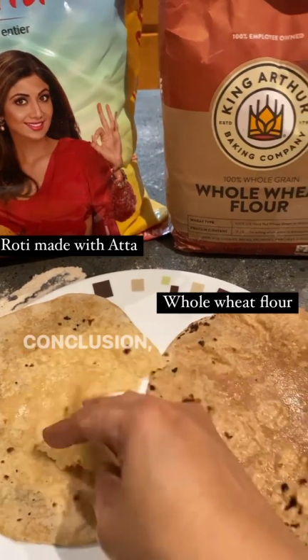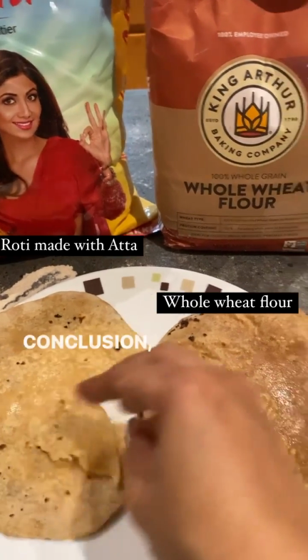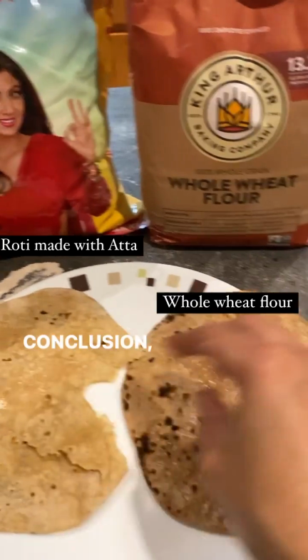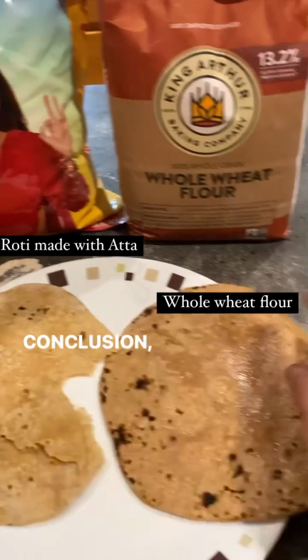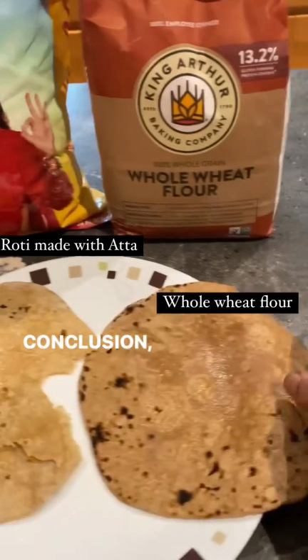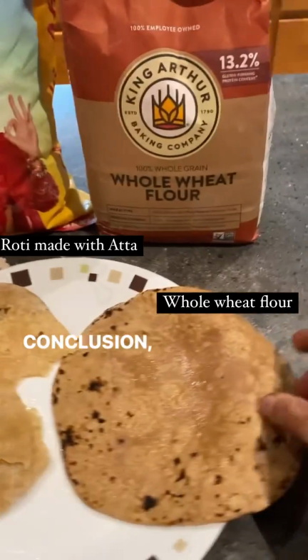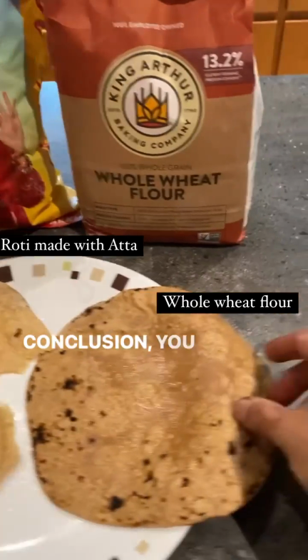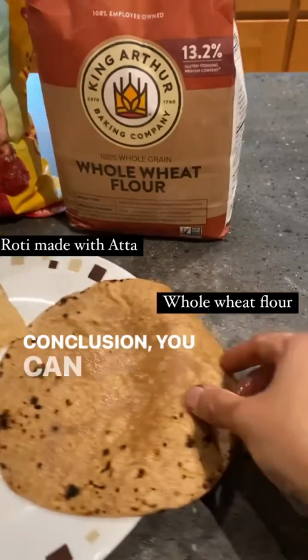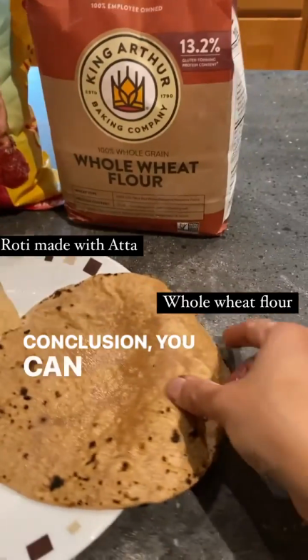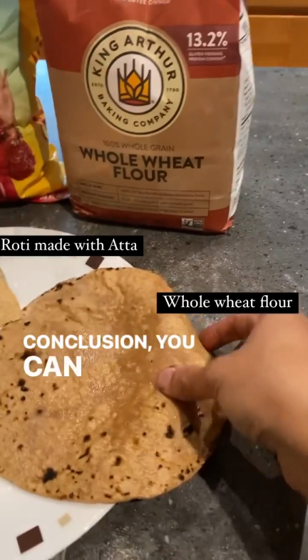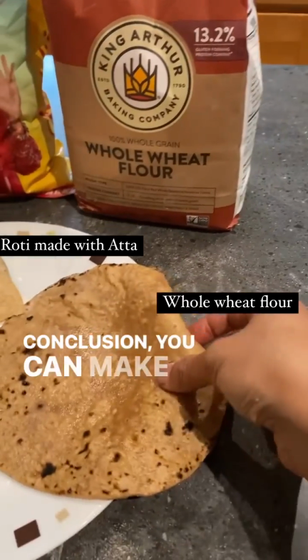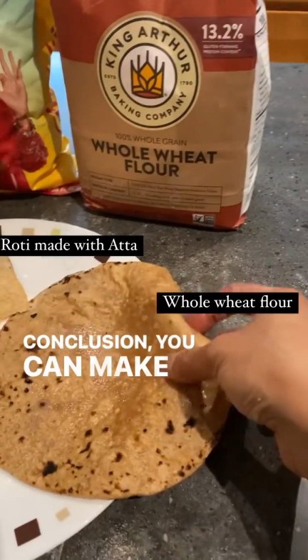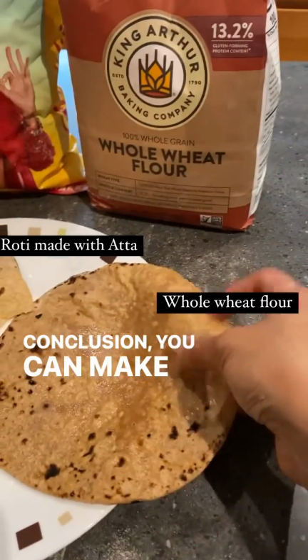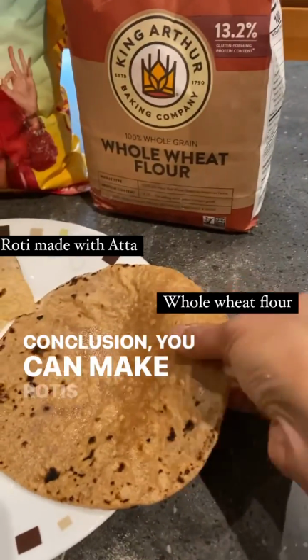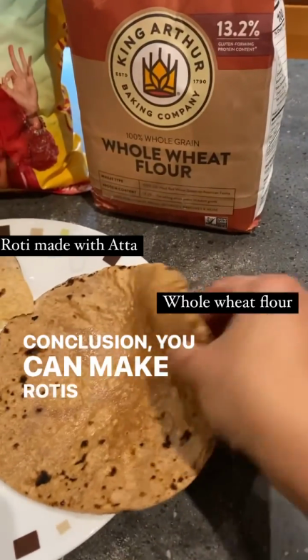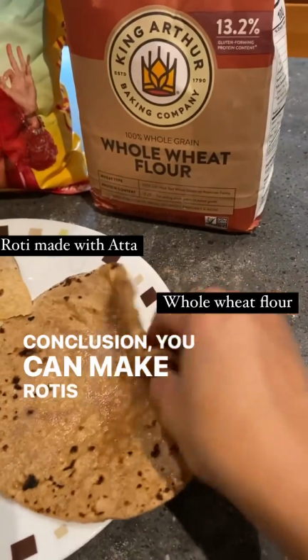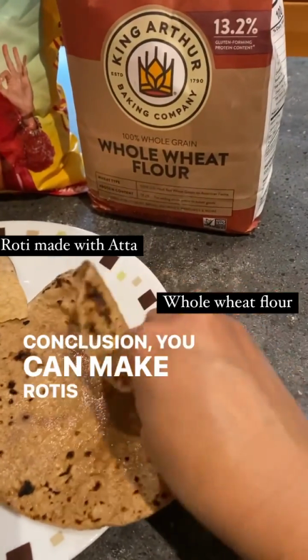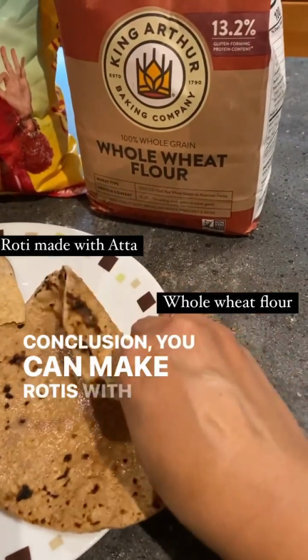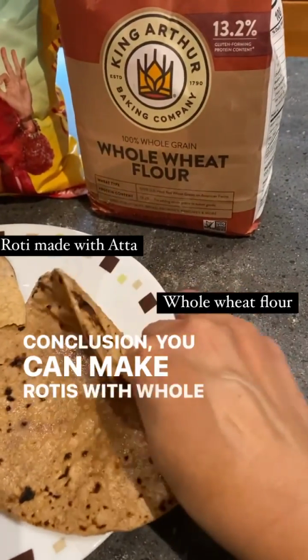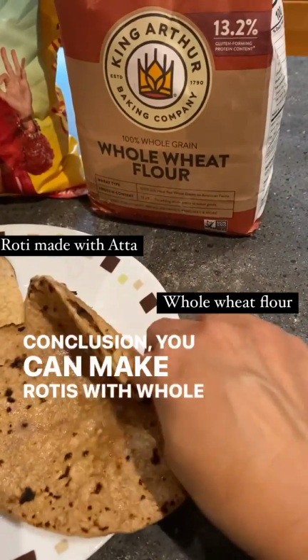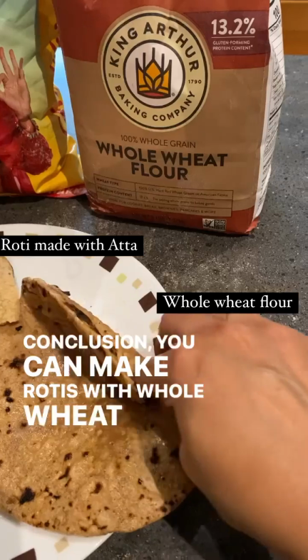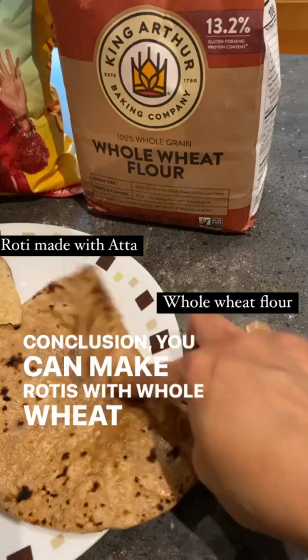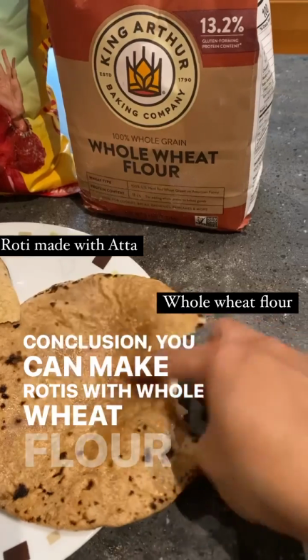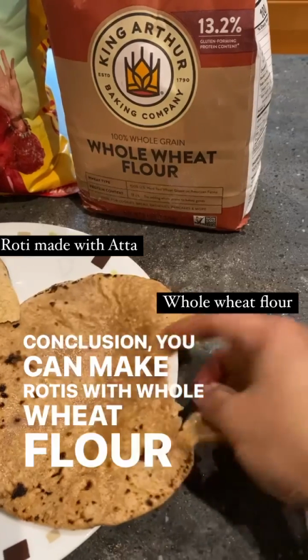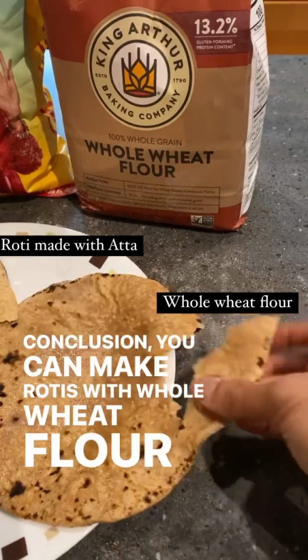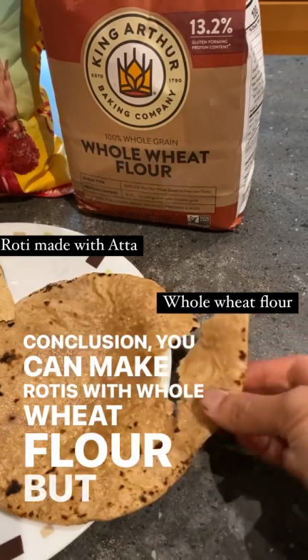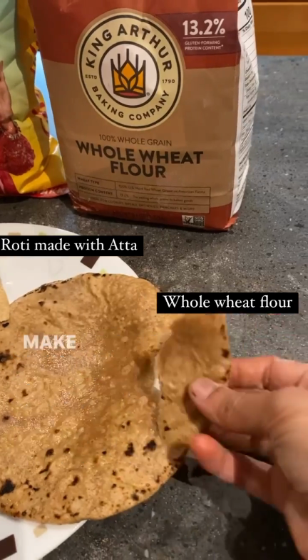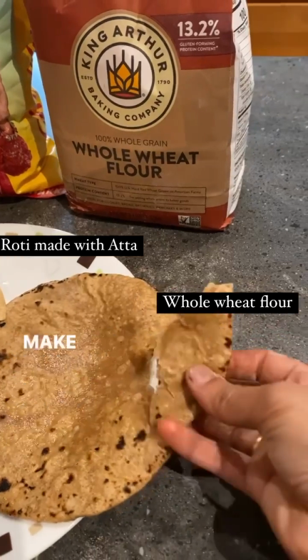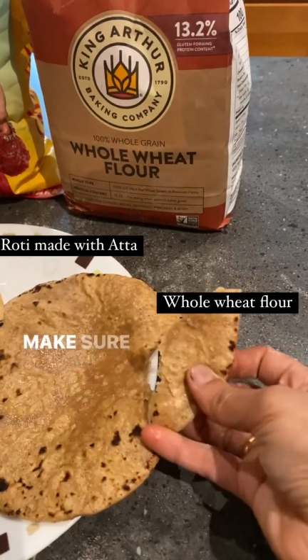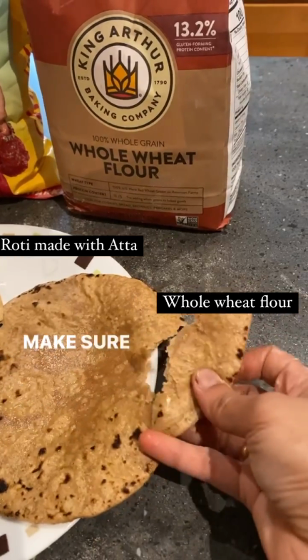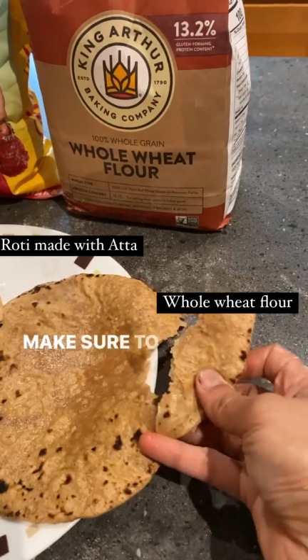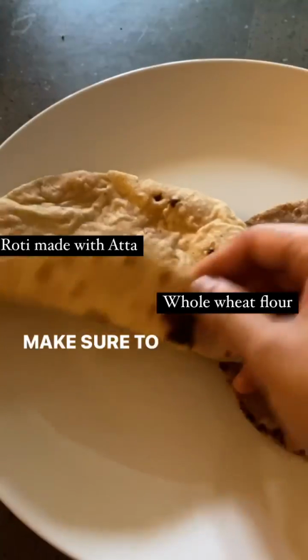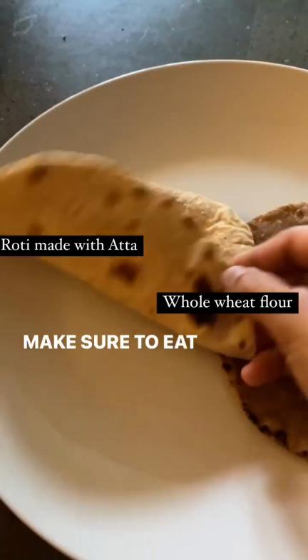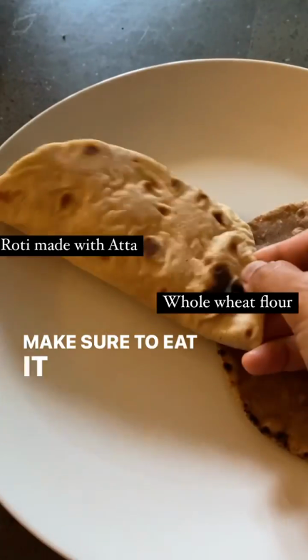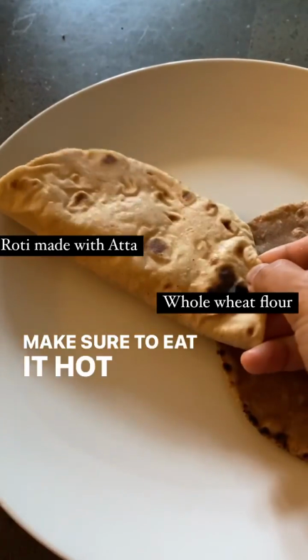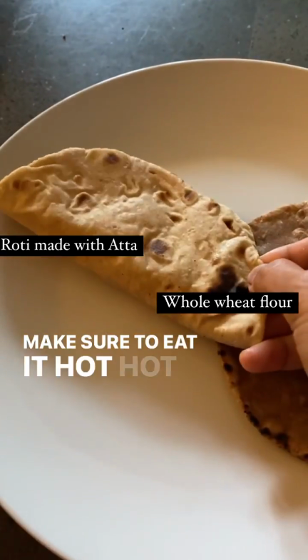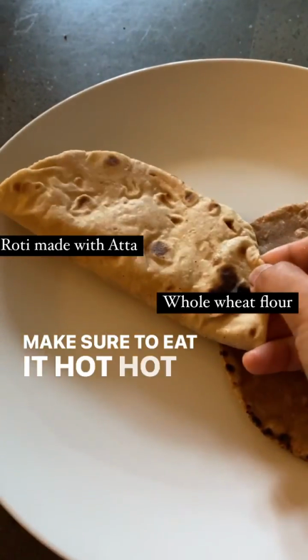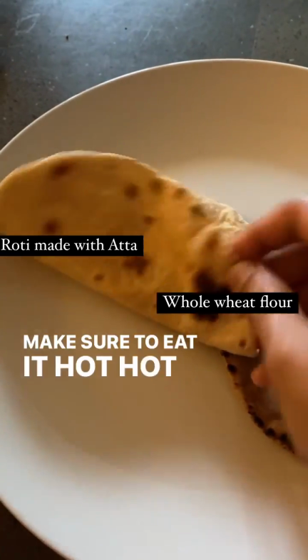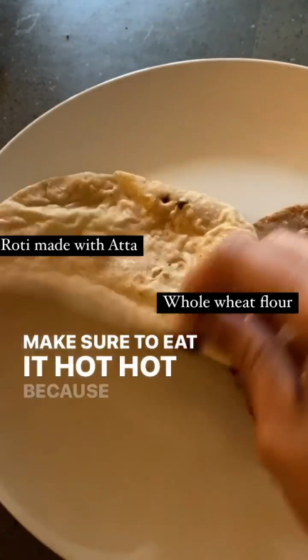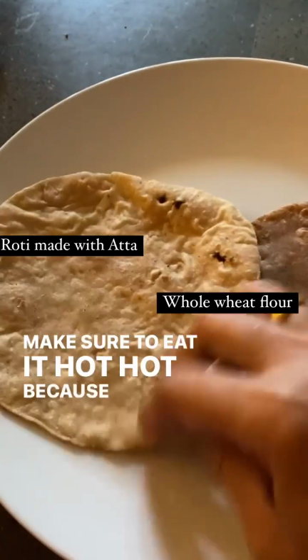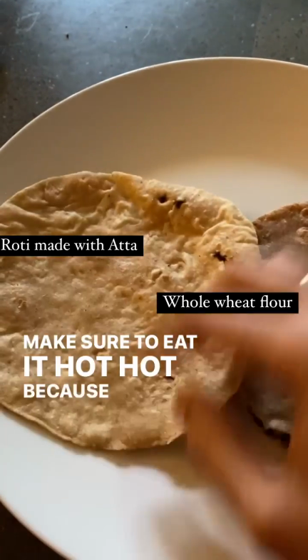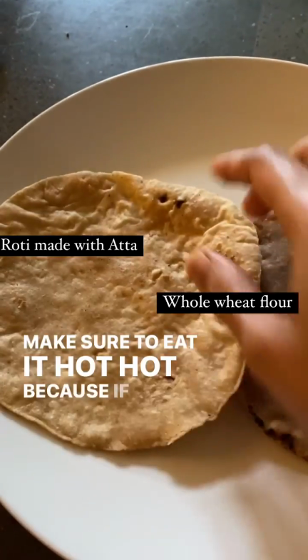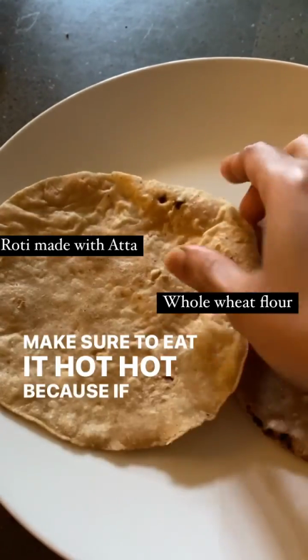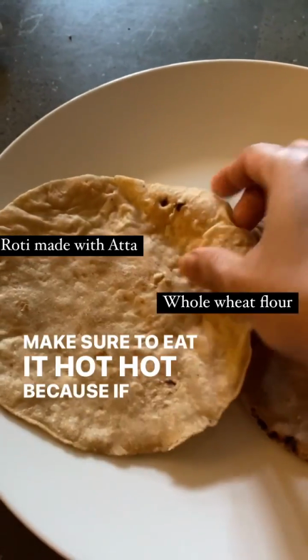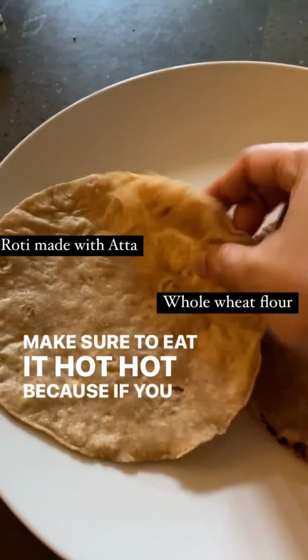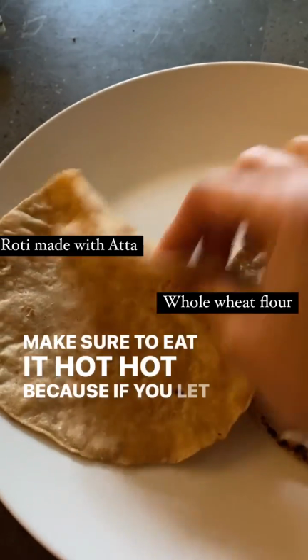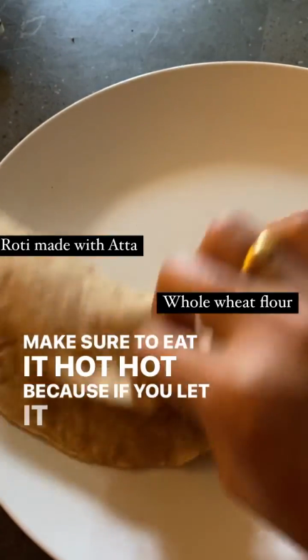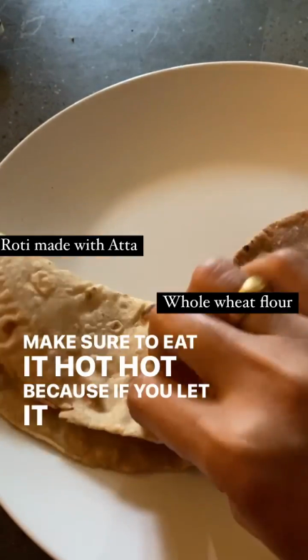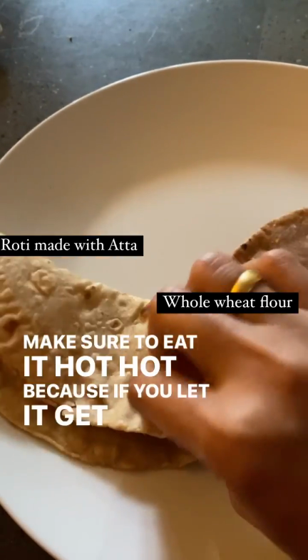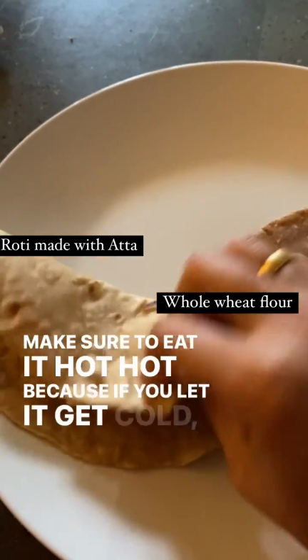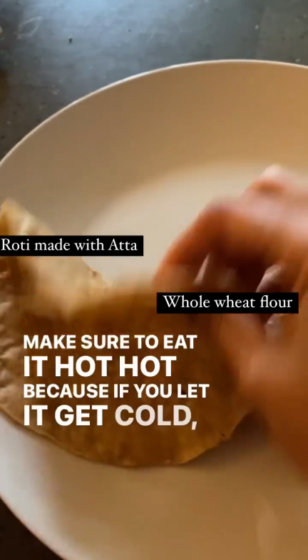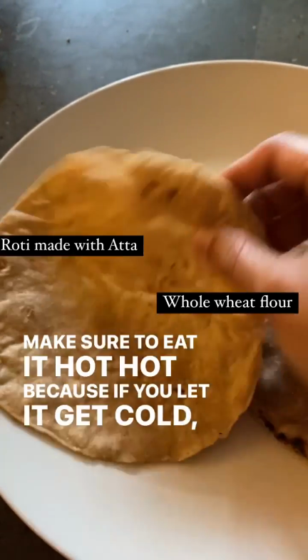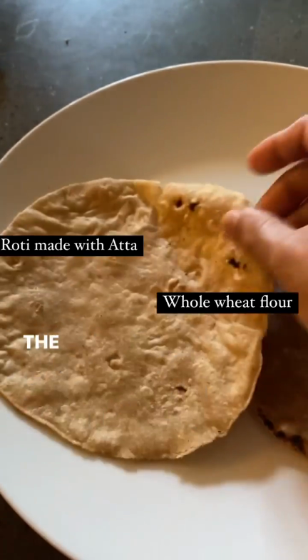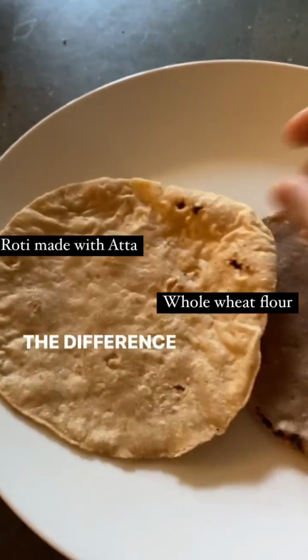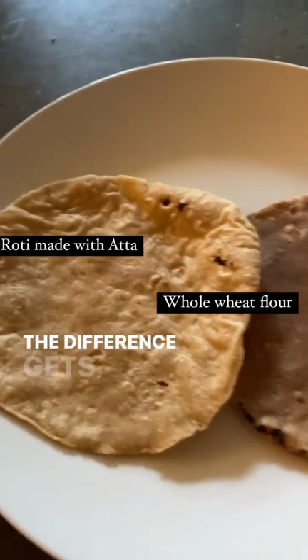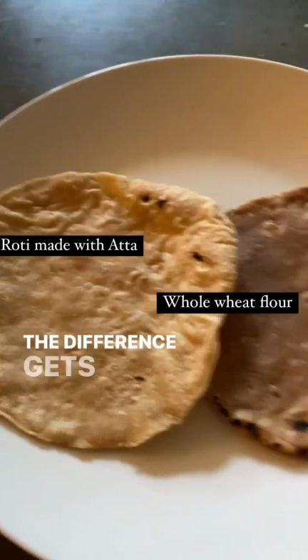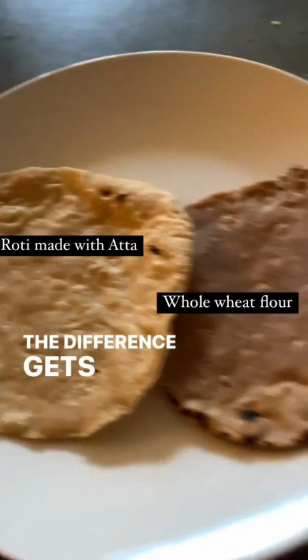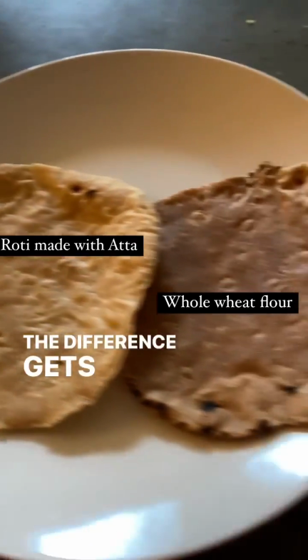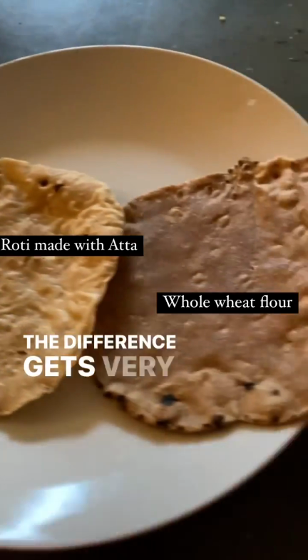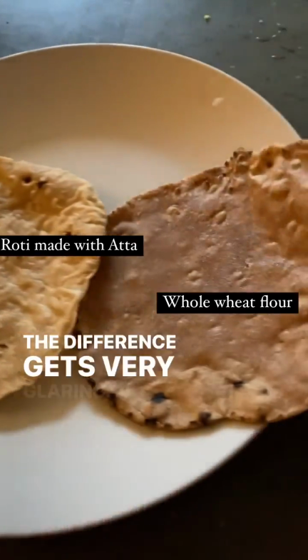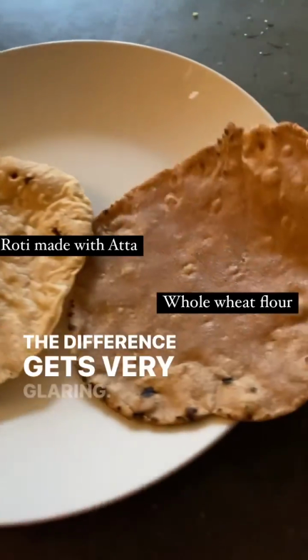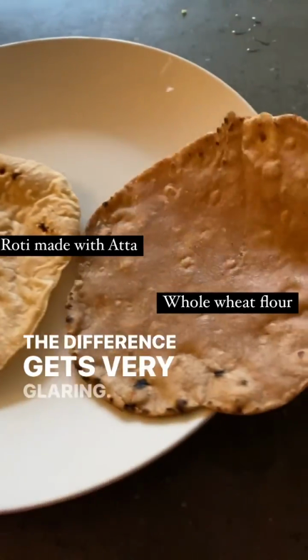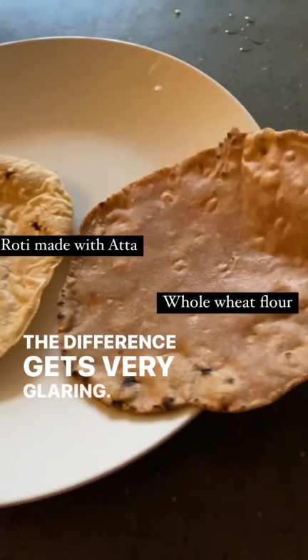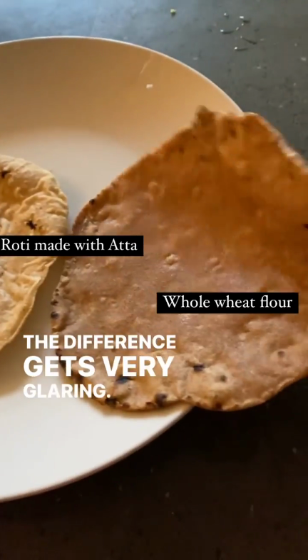Conclusion: you can make rotis with whole wheat flour, but make sure to eat it hot, because if you let it get cold, the difference gets very glaring. Thanks.